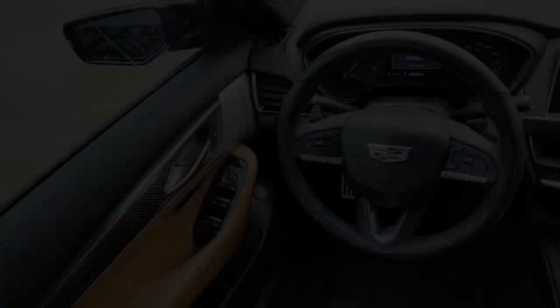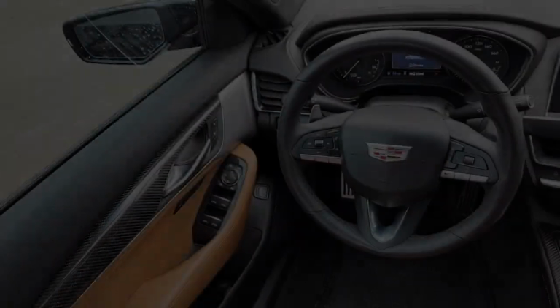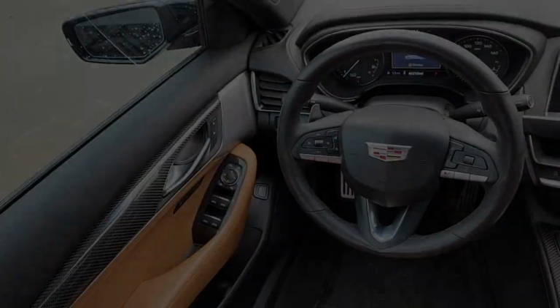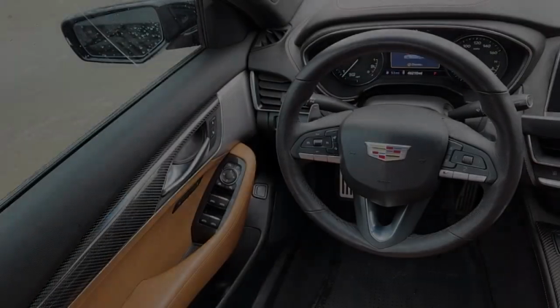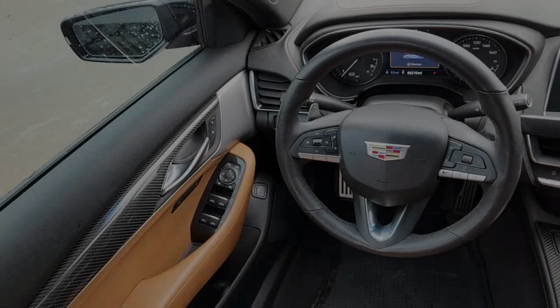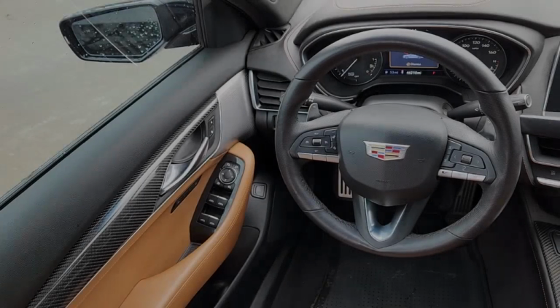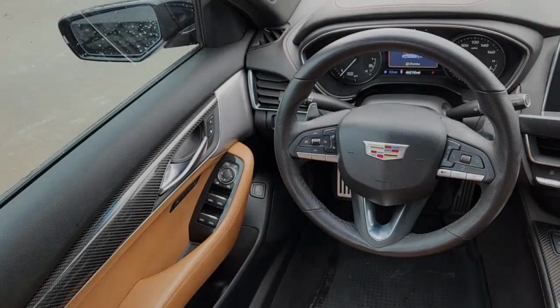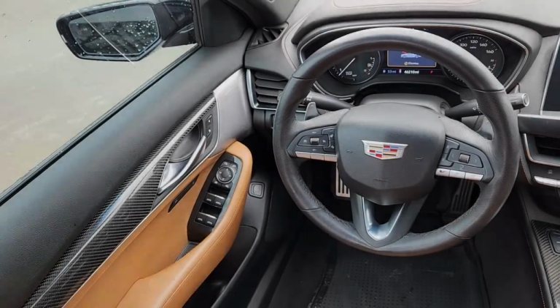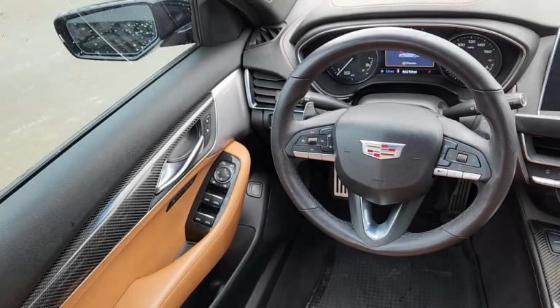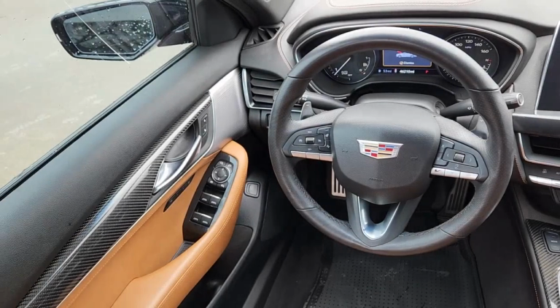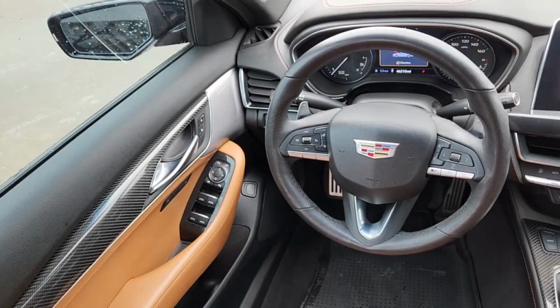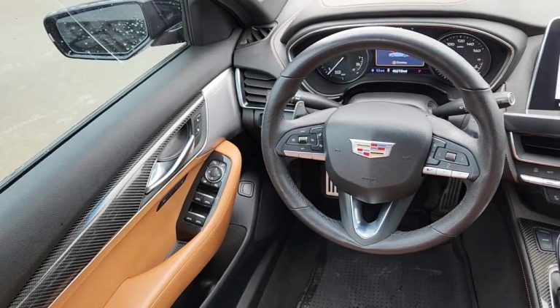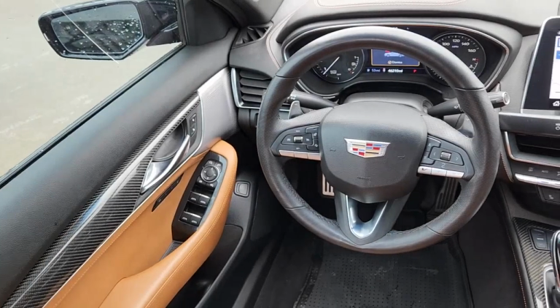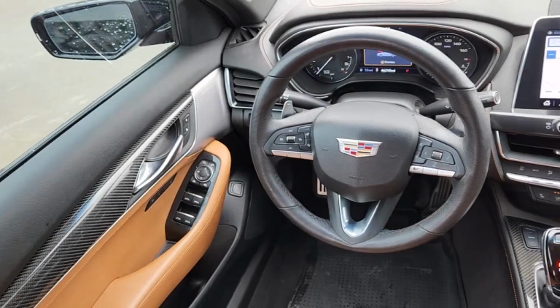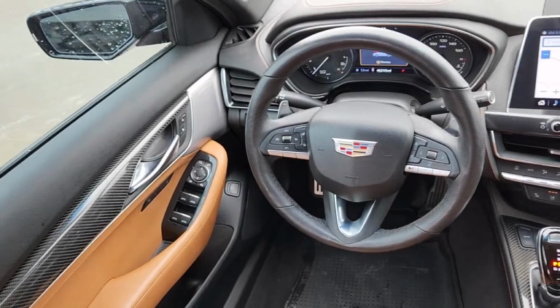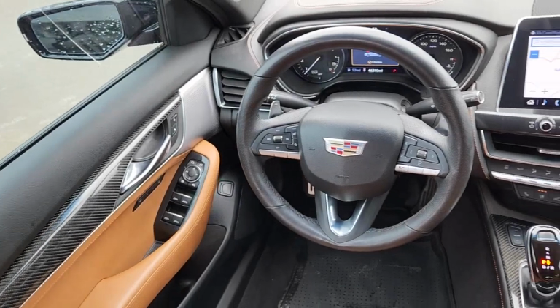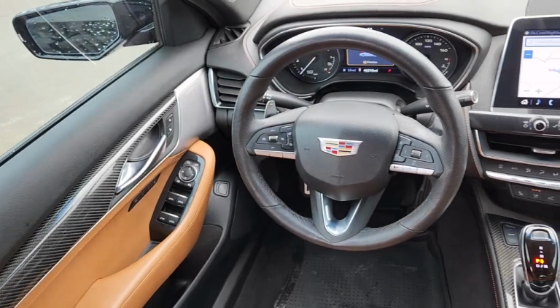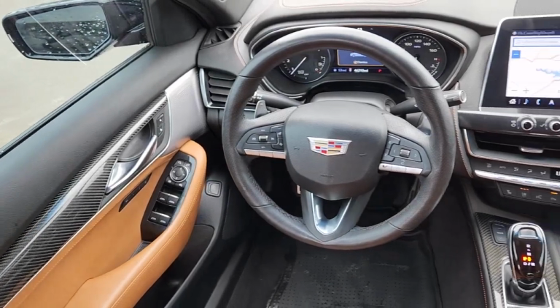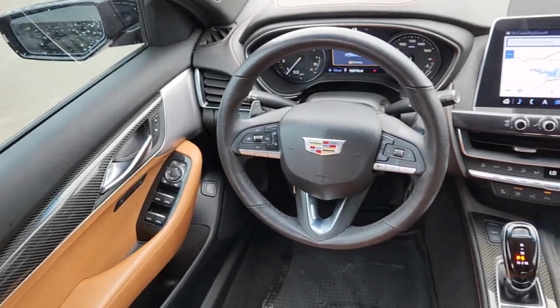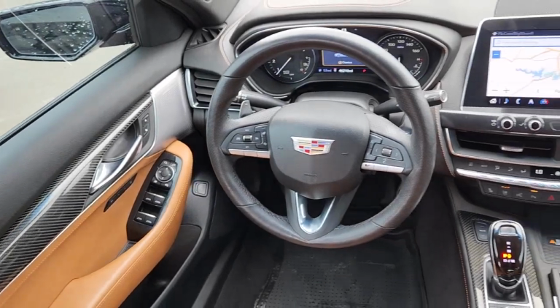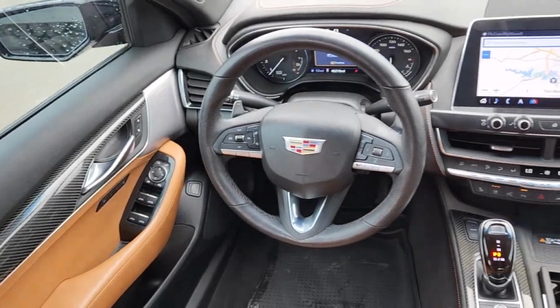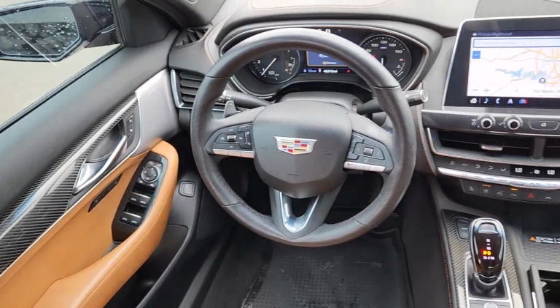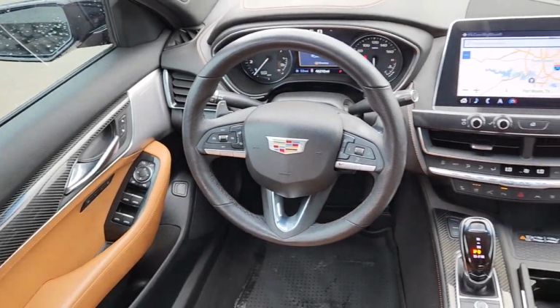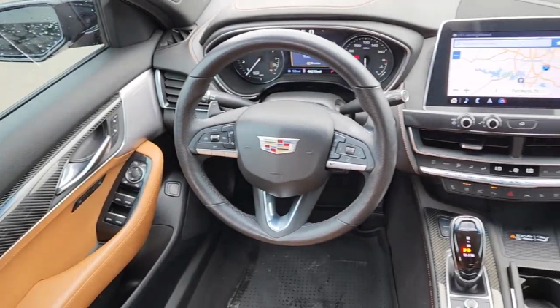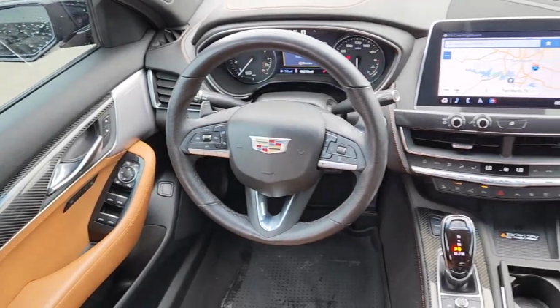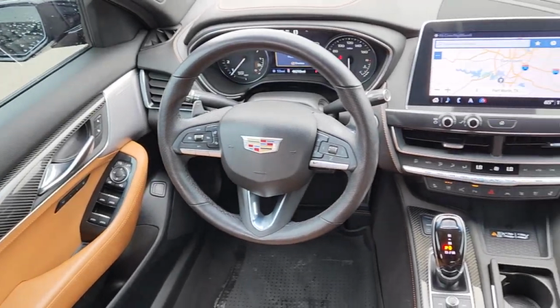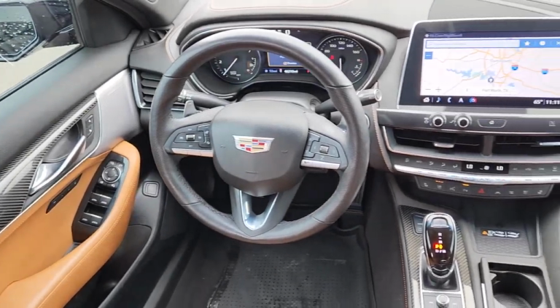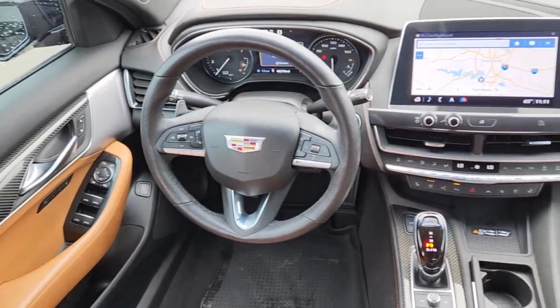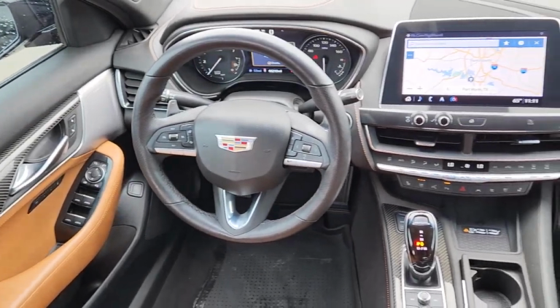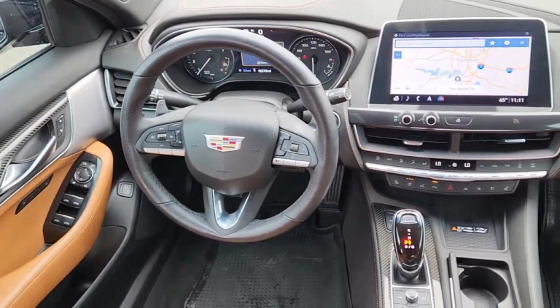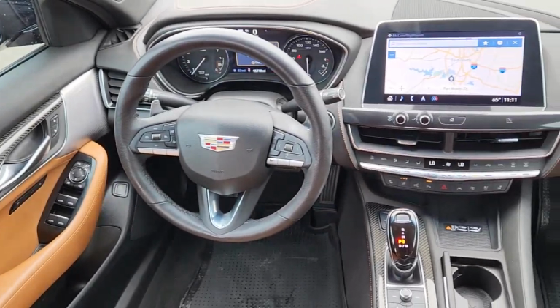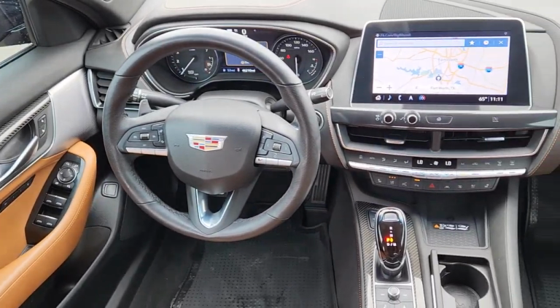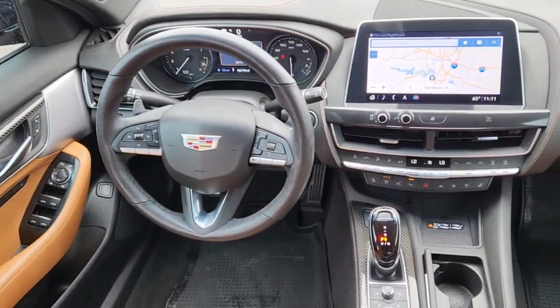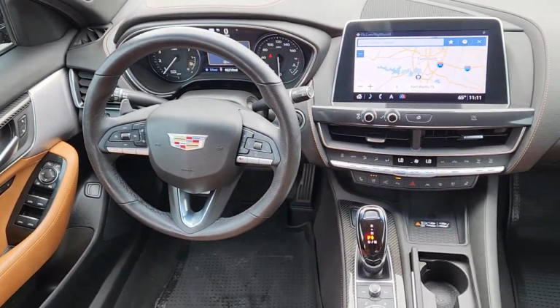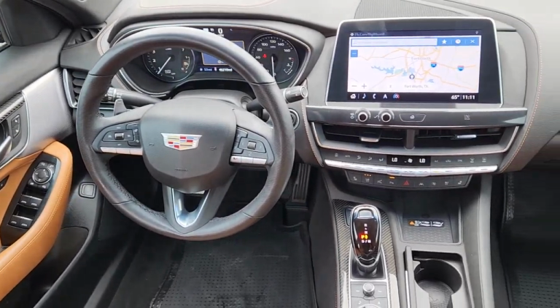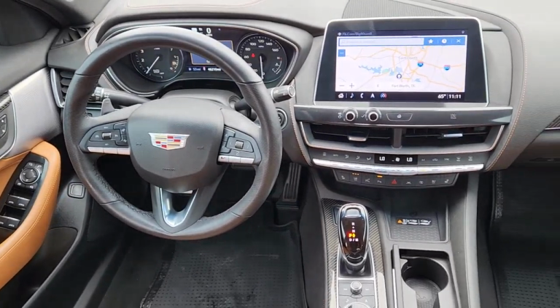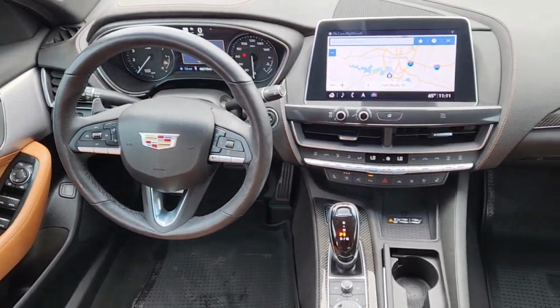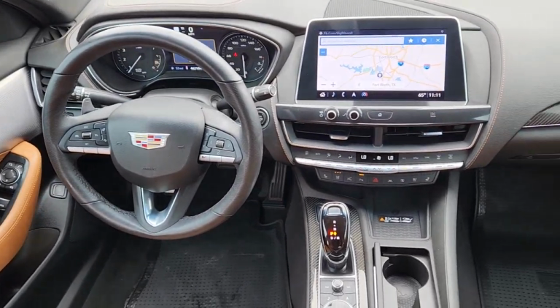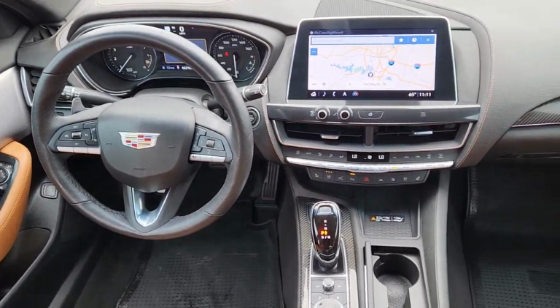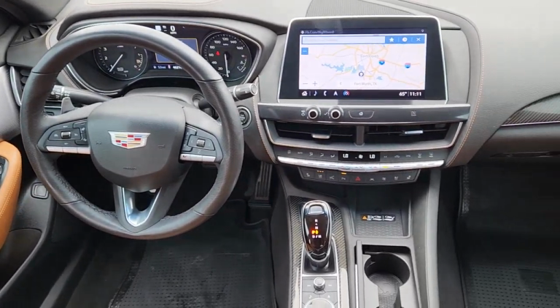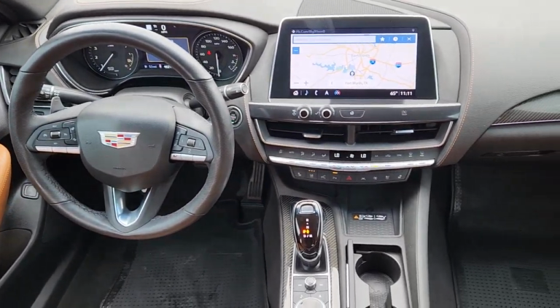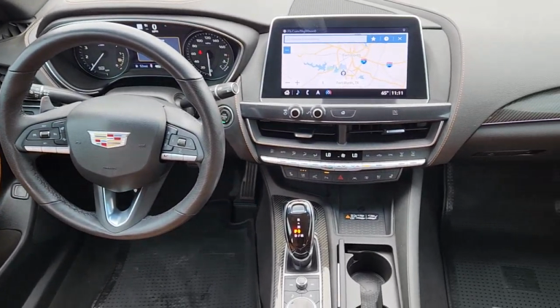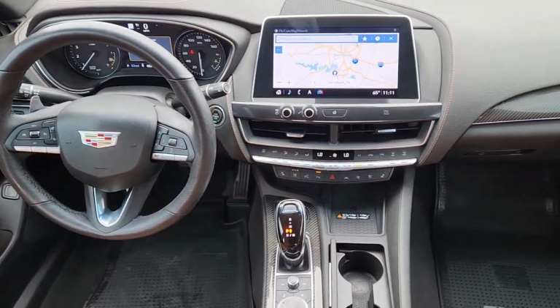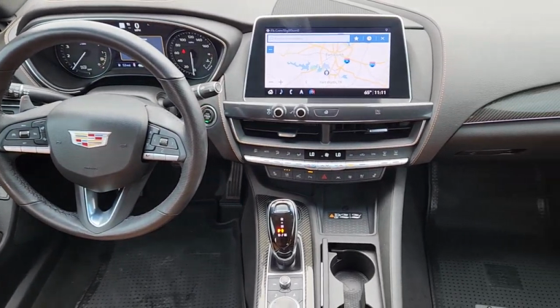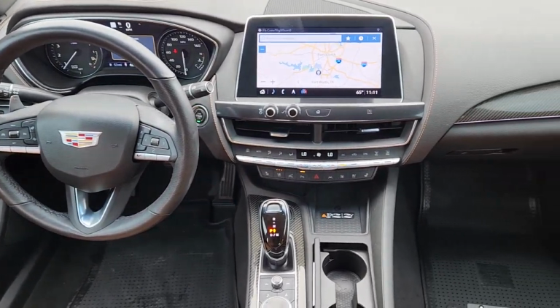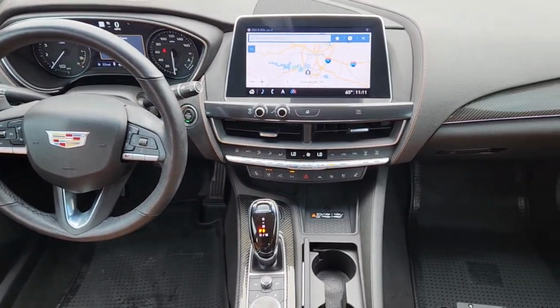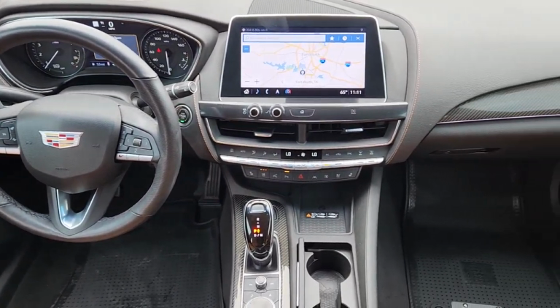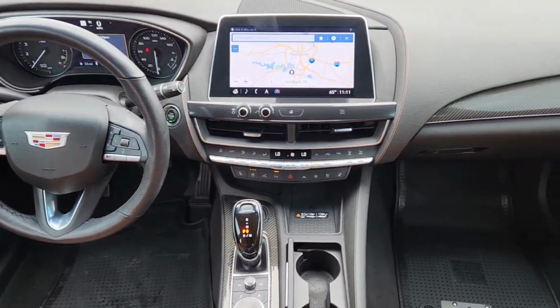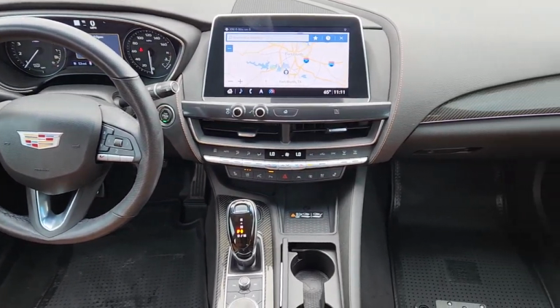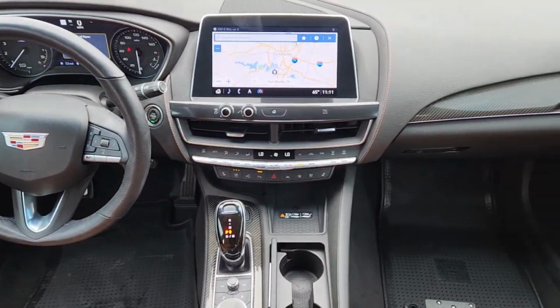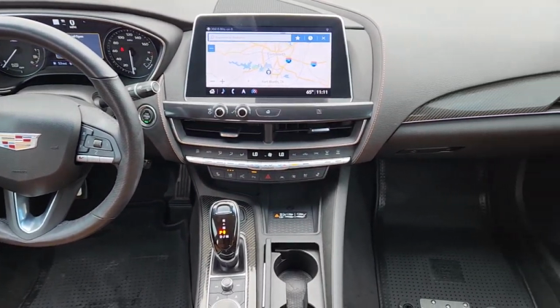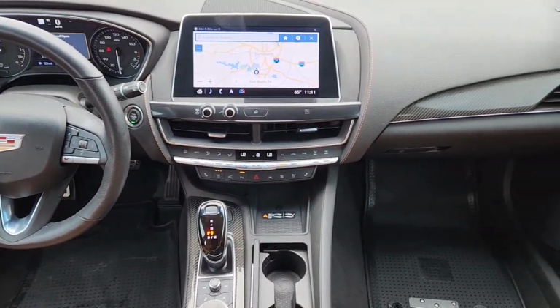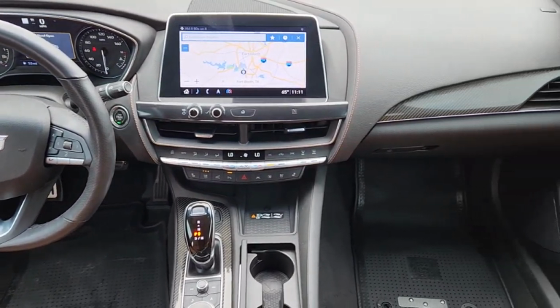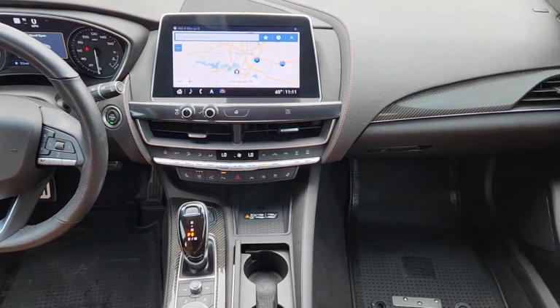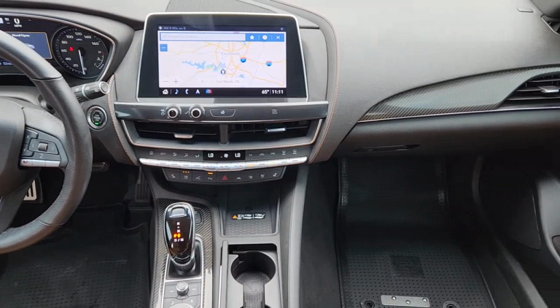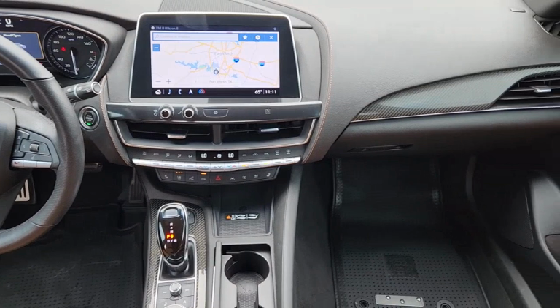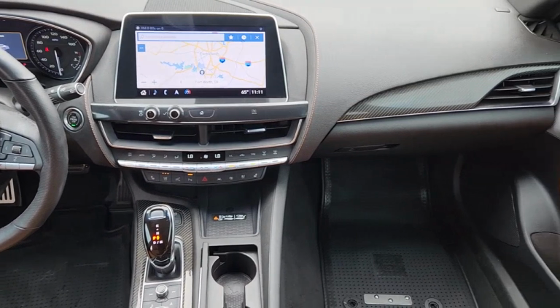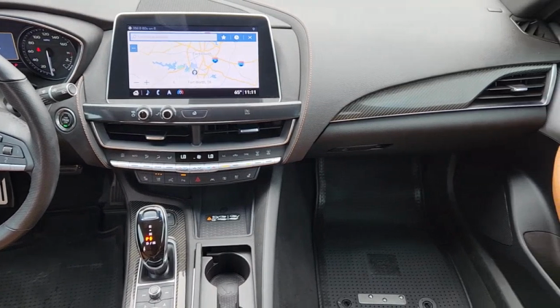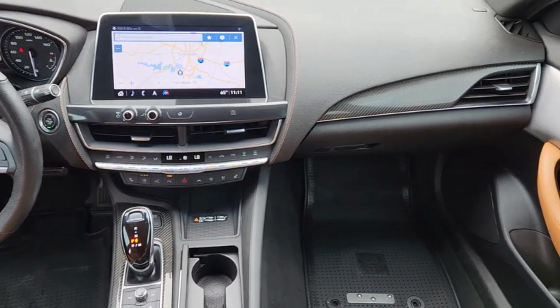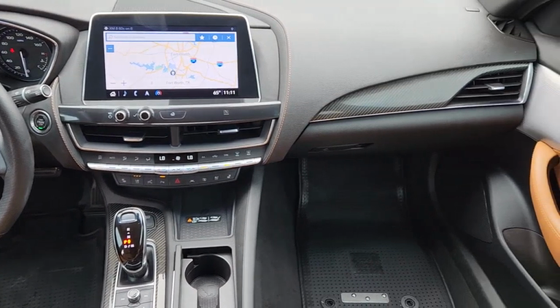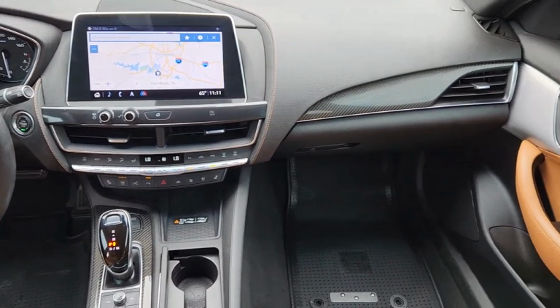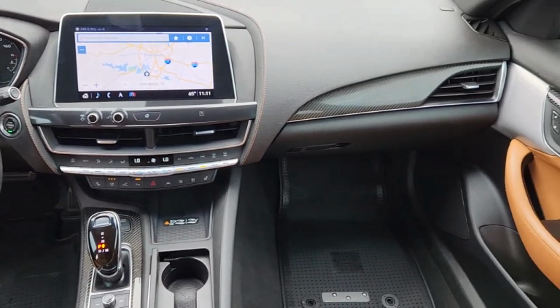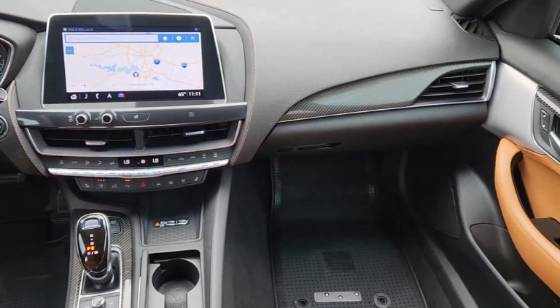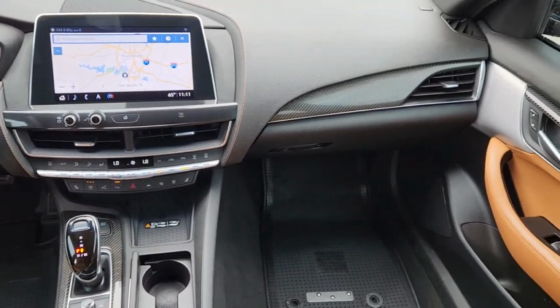Head-up display, Apple CarPlay and Android Auto, navigation system, sun/moonroof.